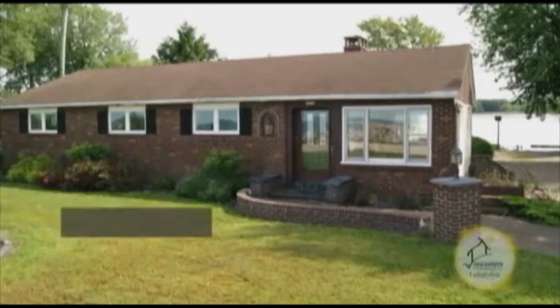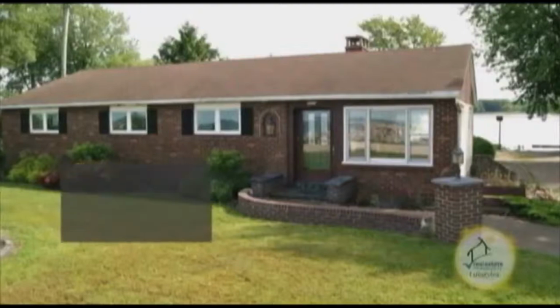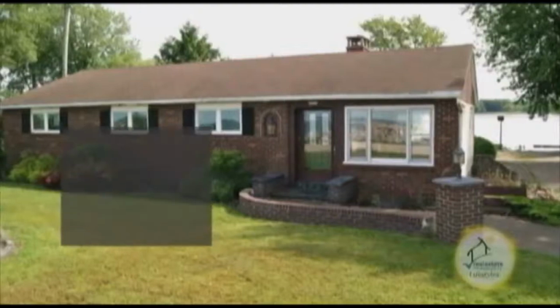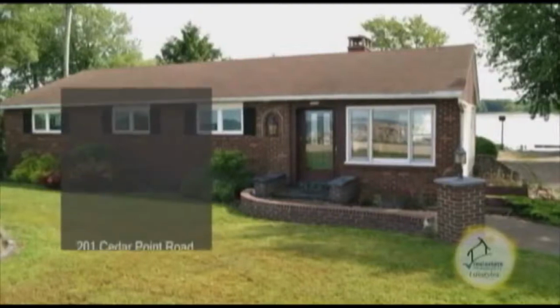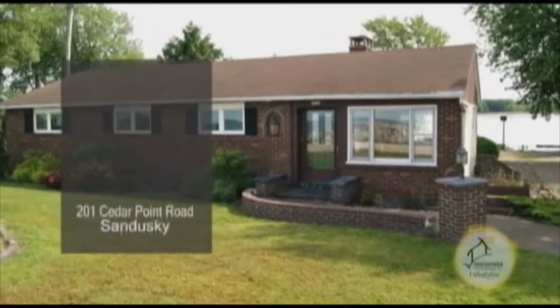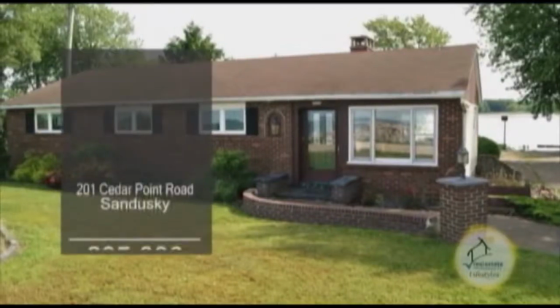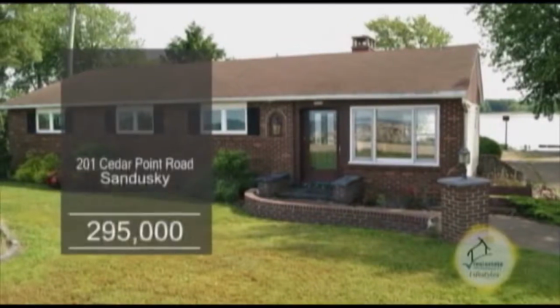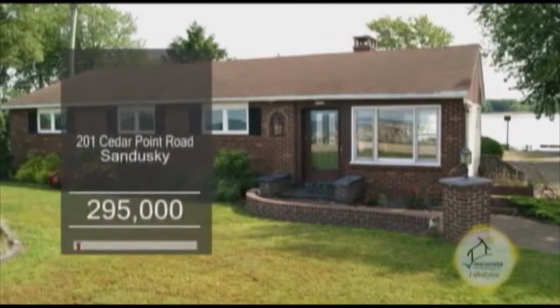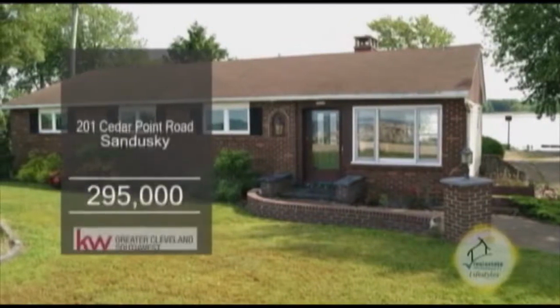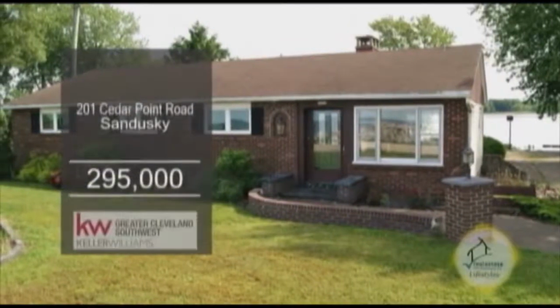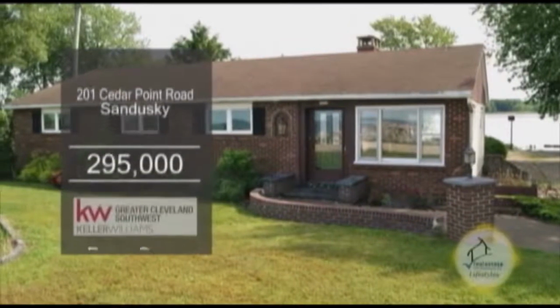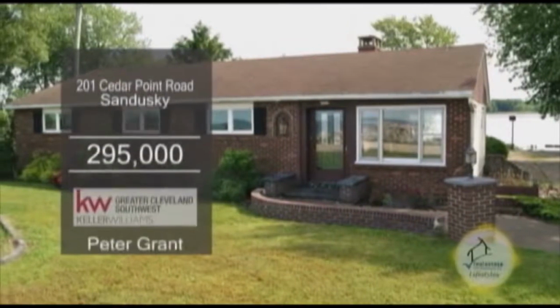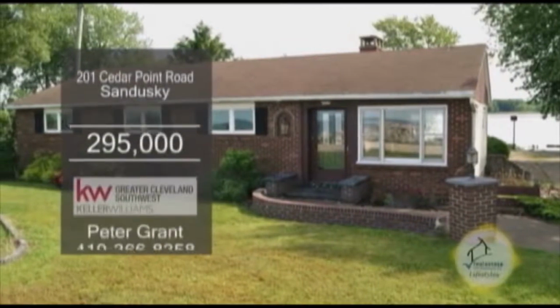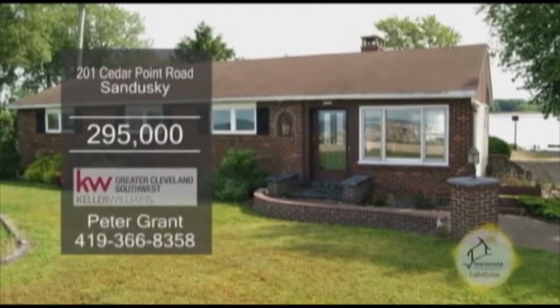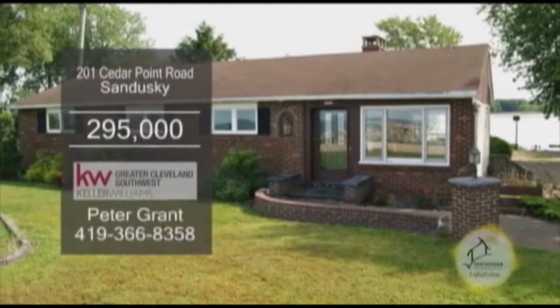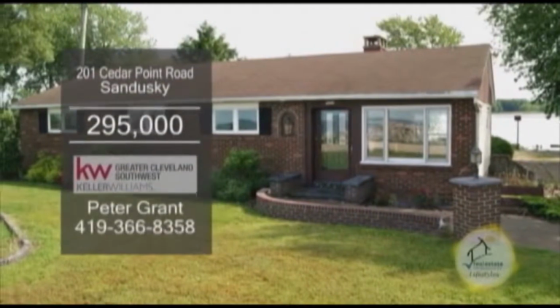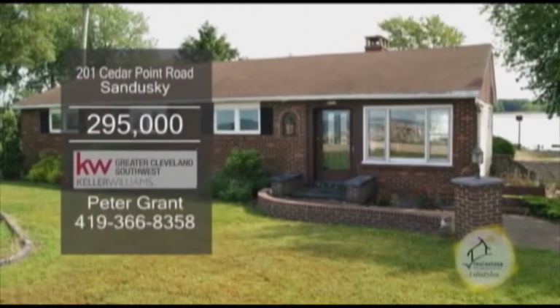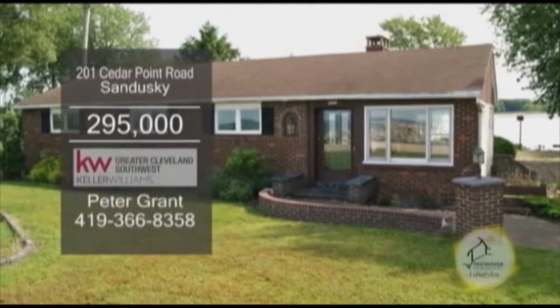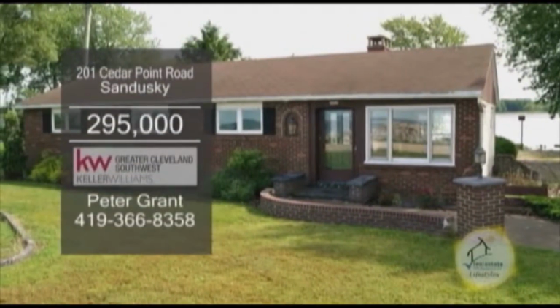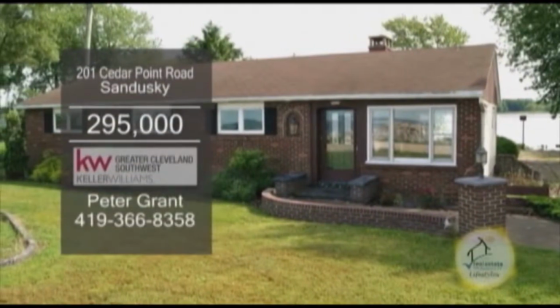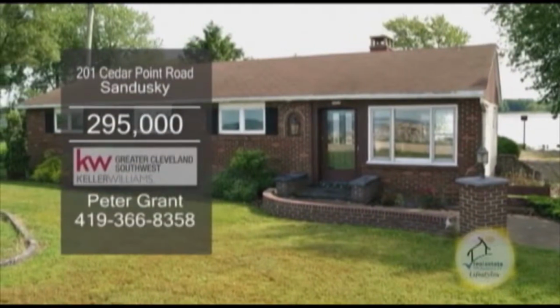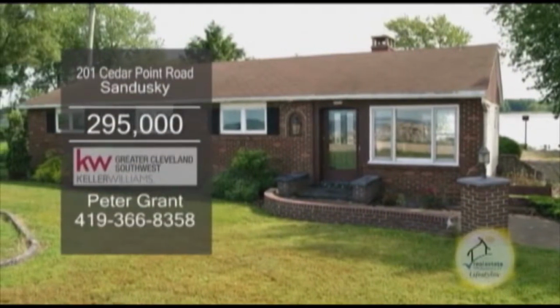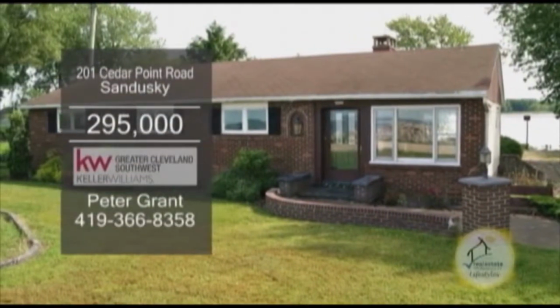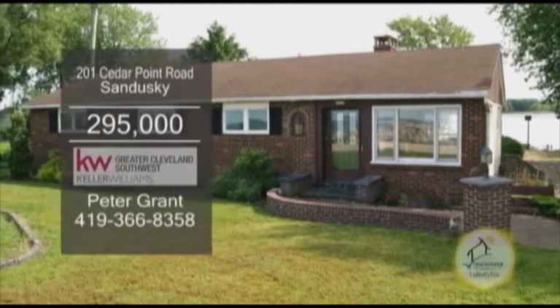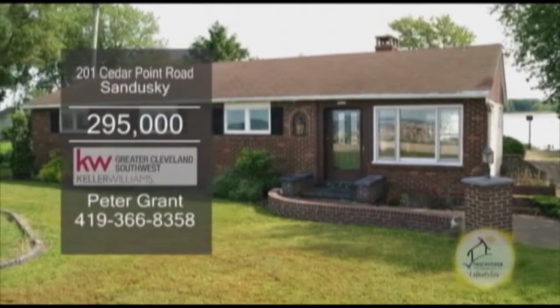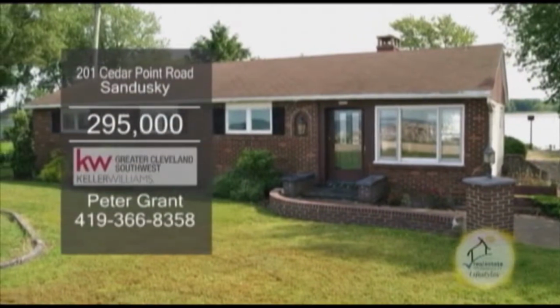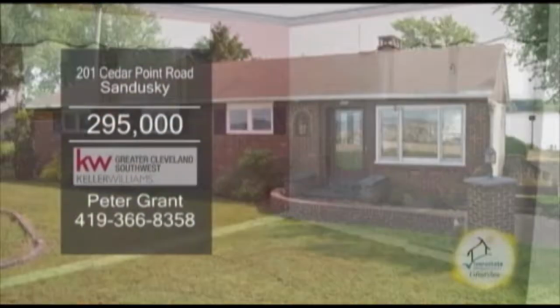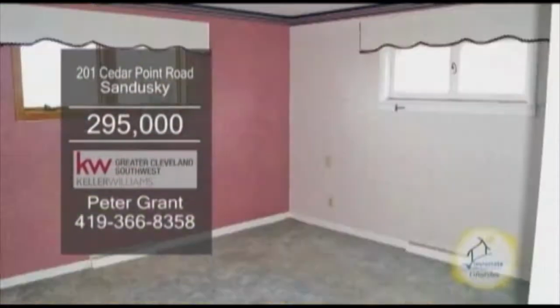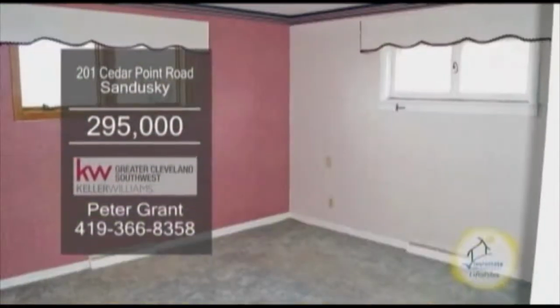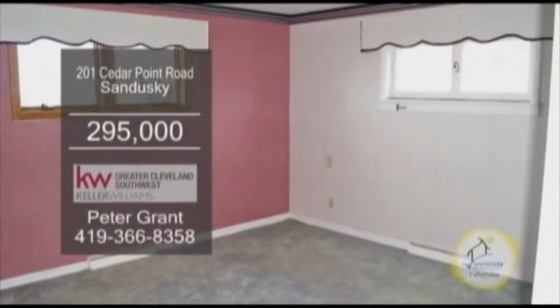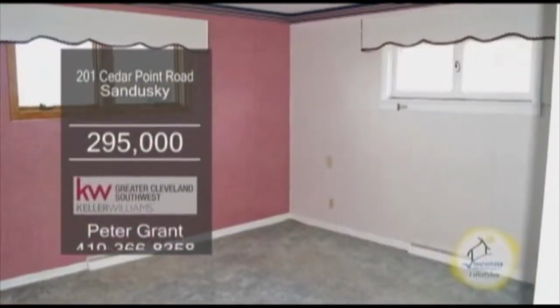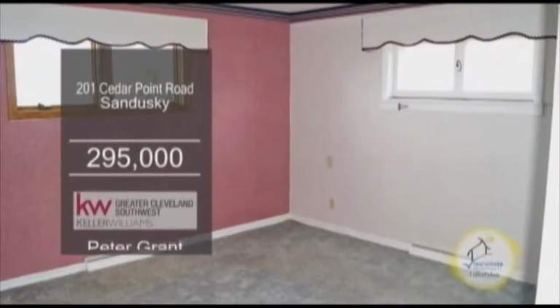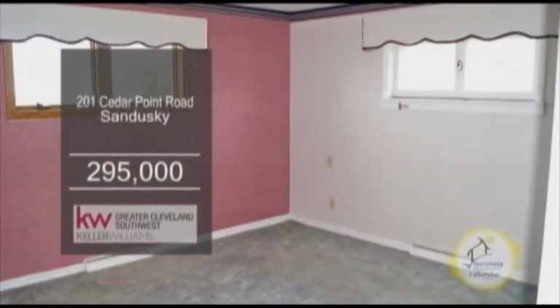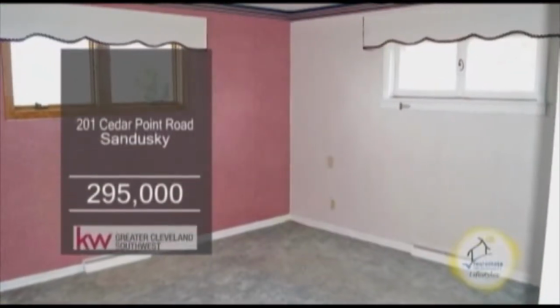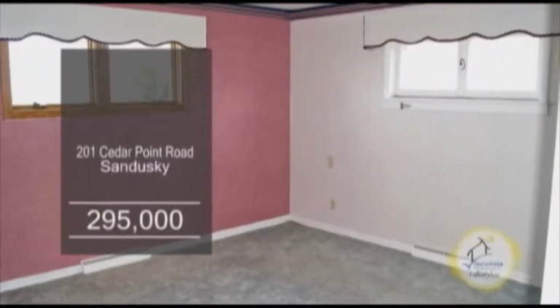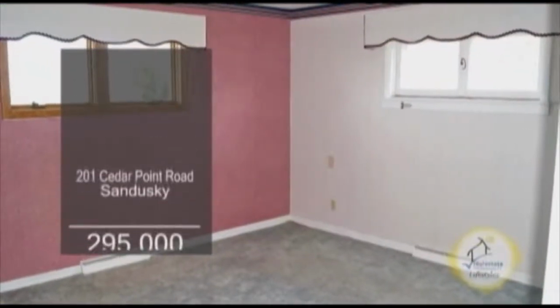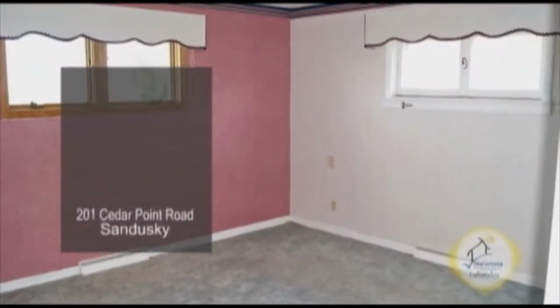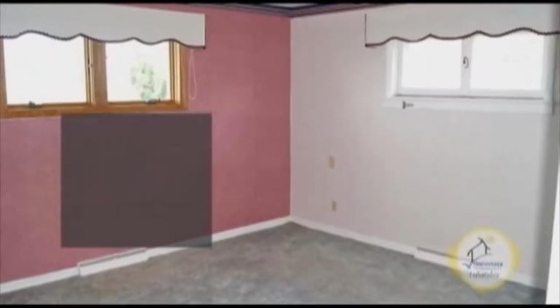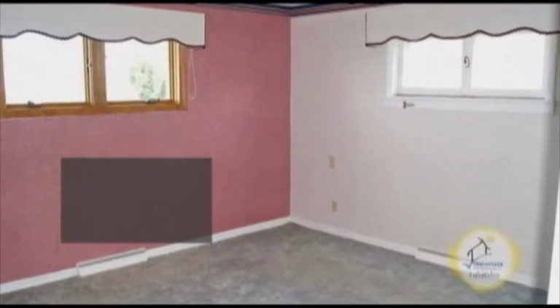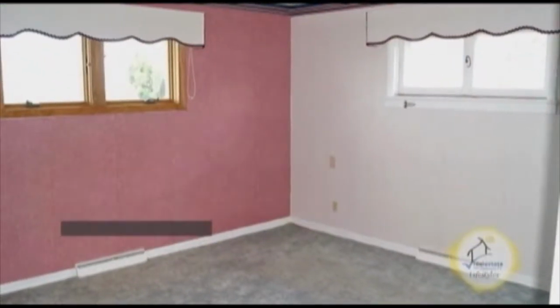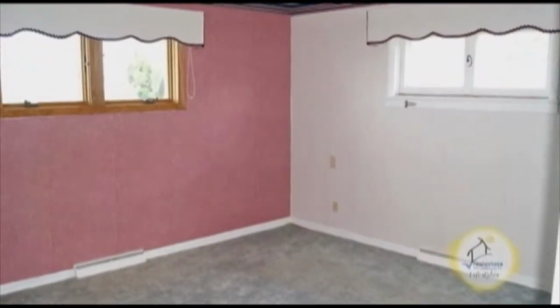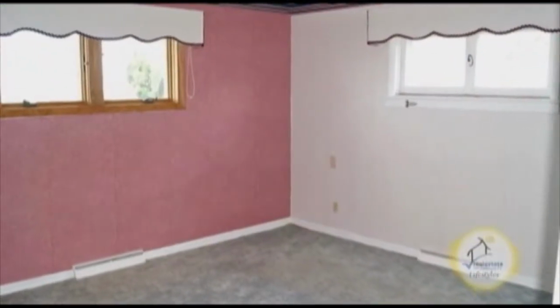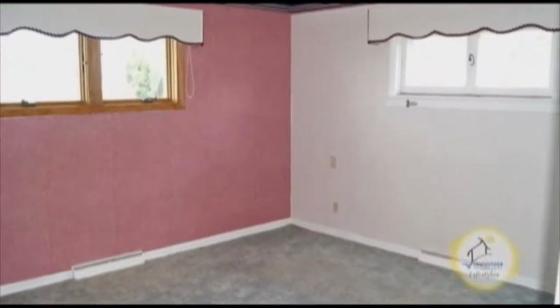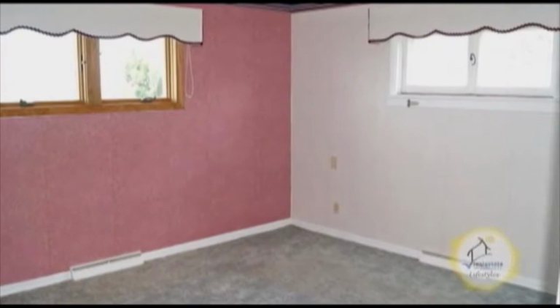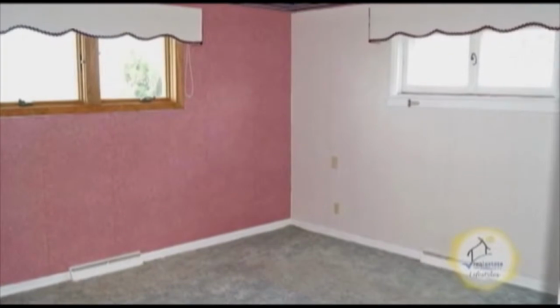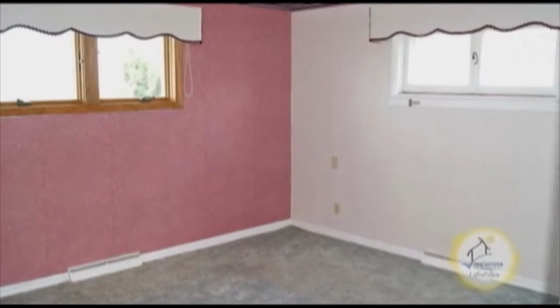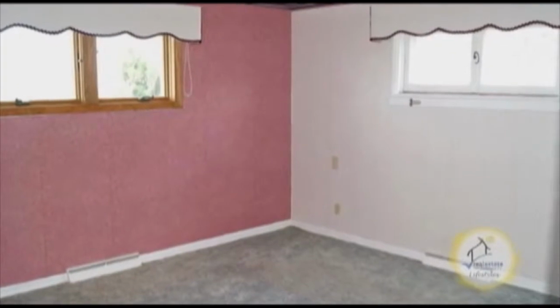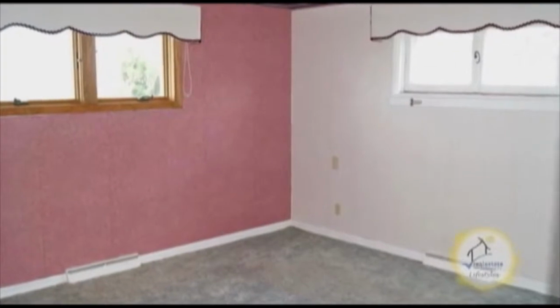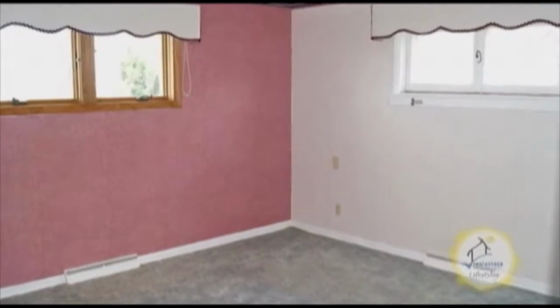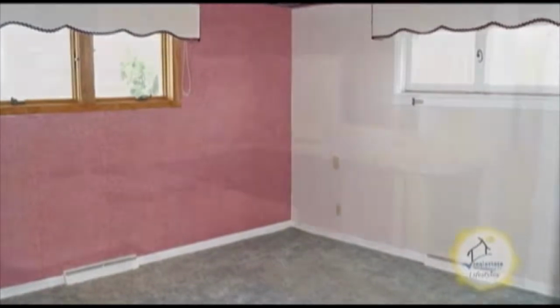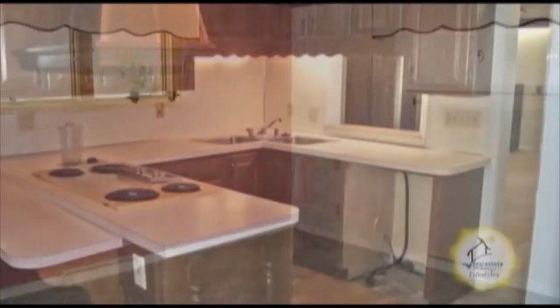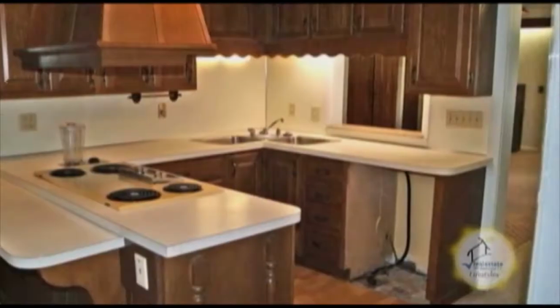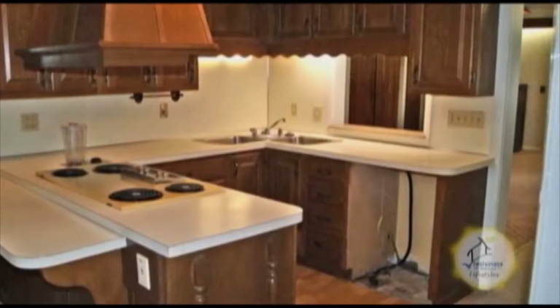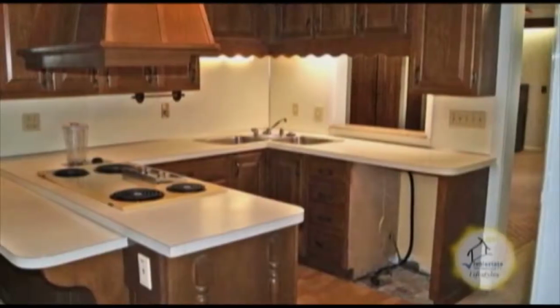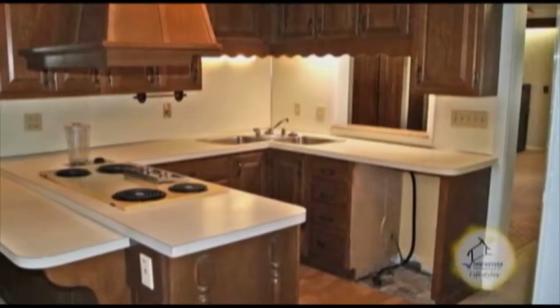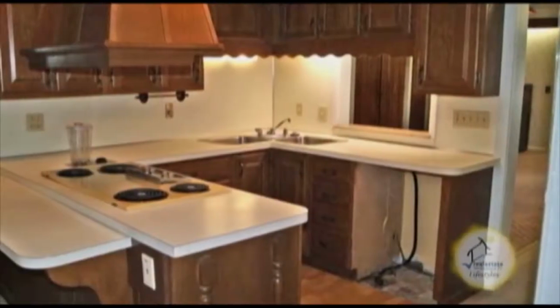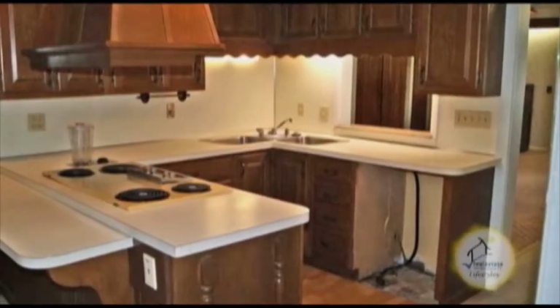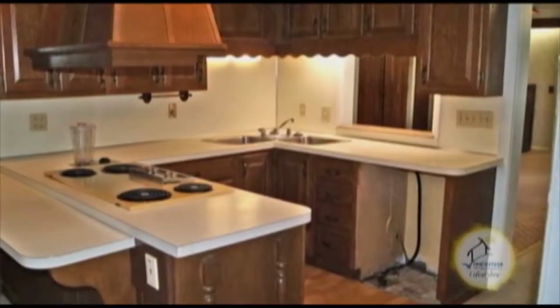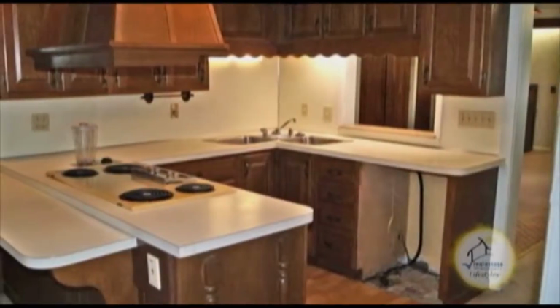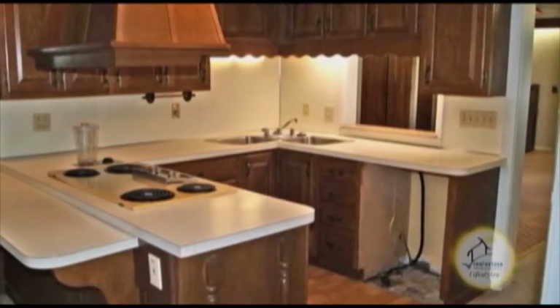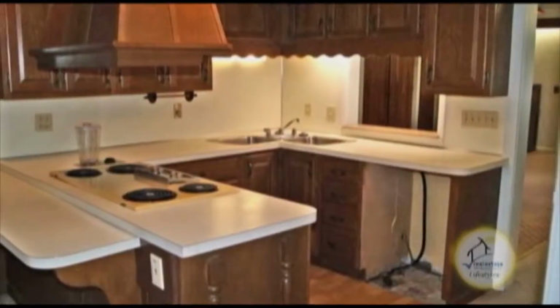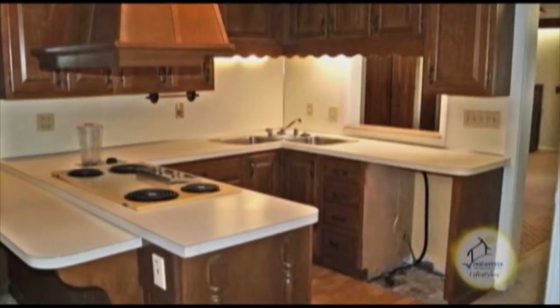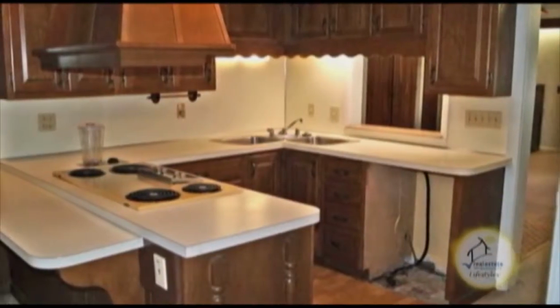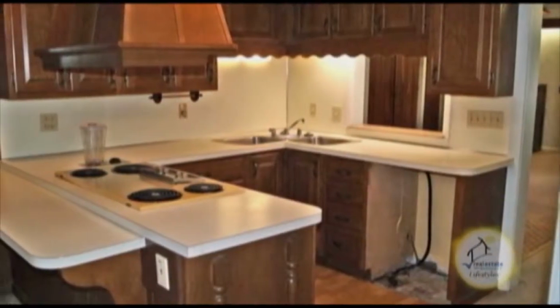An amazing home in Sandusky. Enjoy lake views from this 4-bedroom, 3-bath home. The kitchen has a breakfast counter.